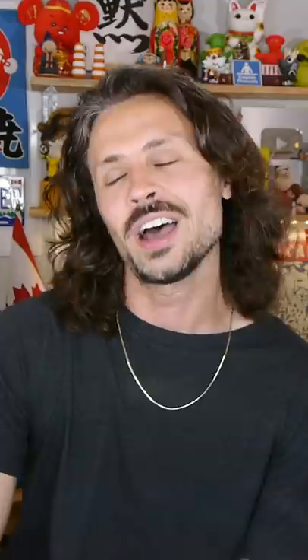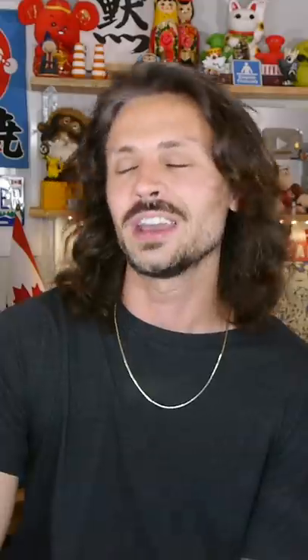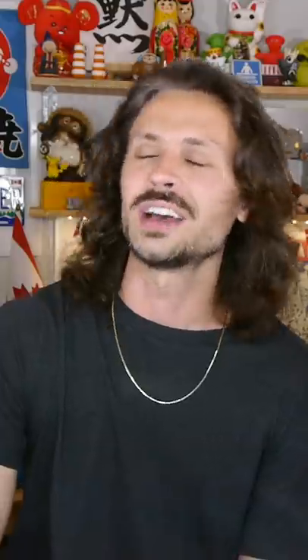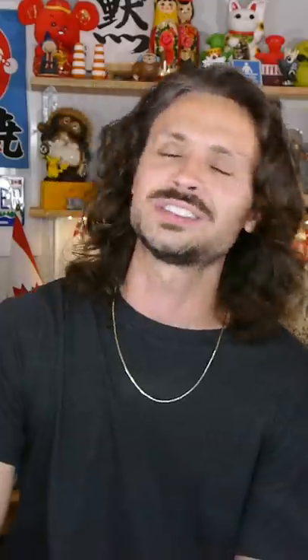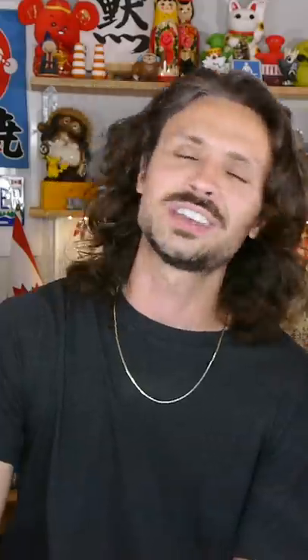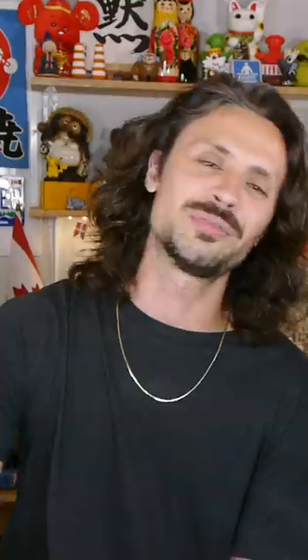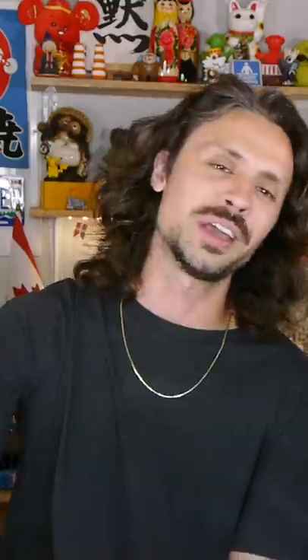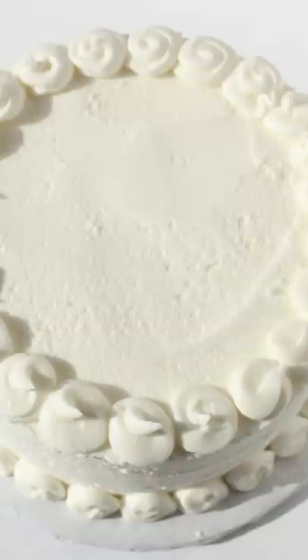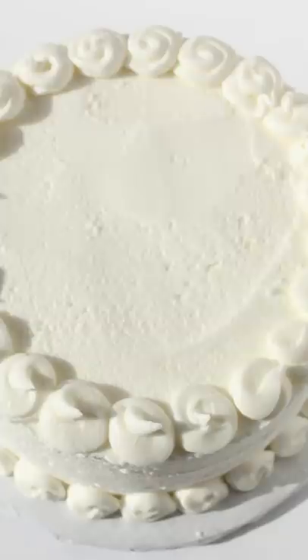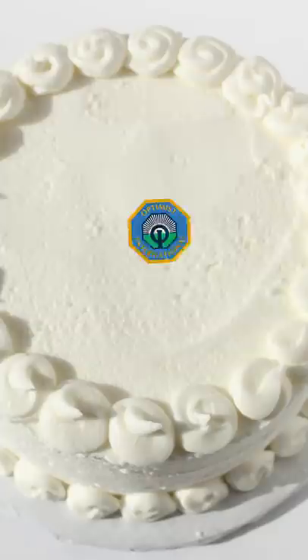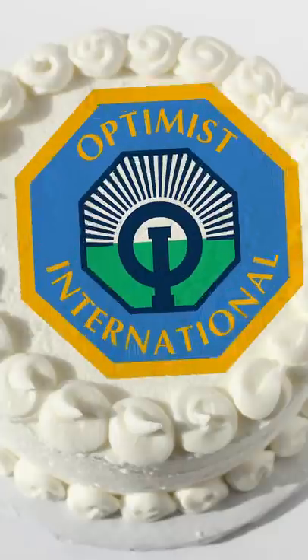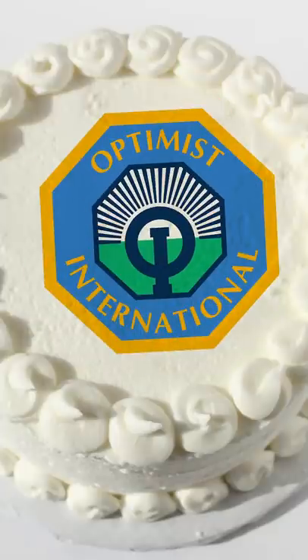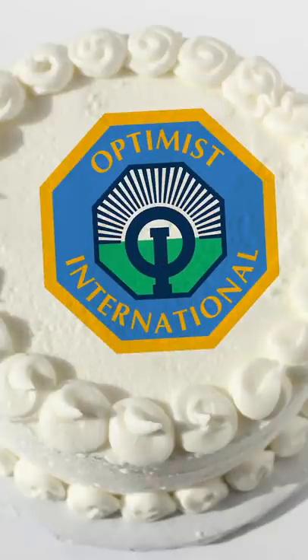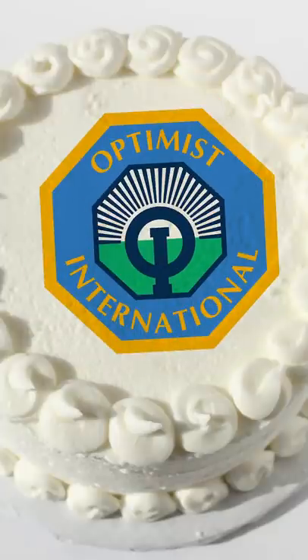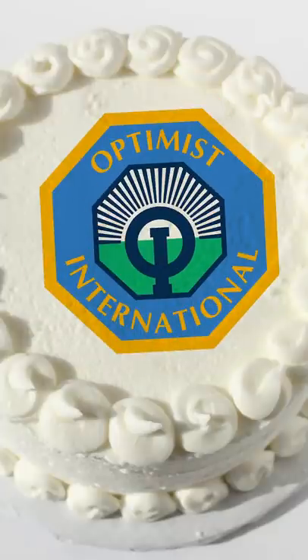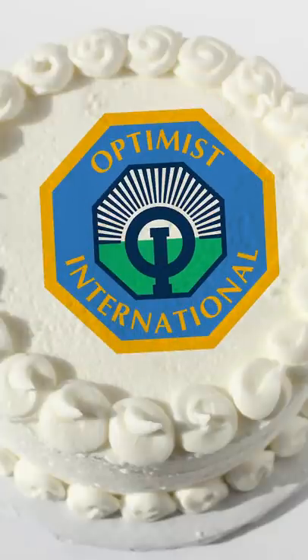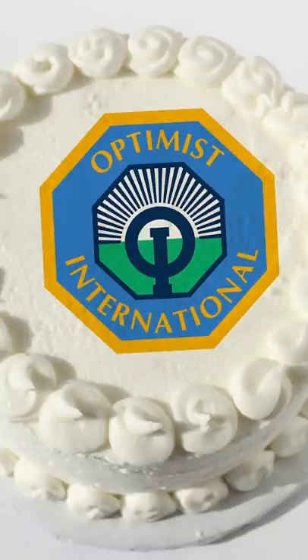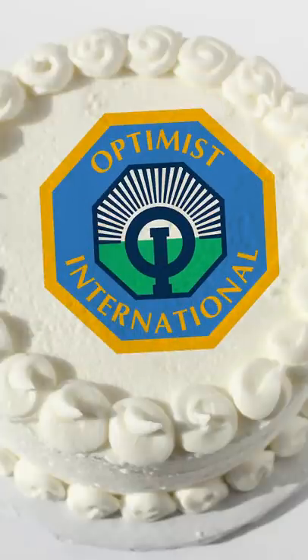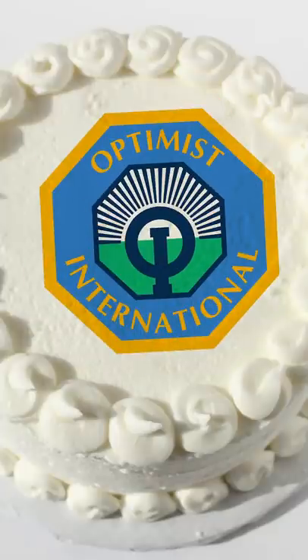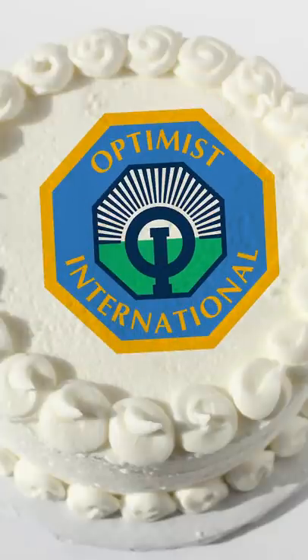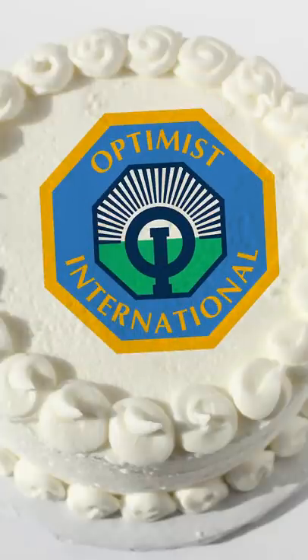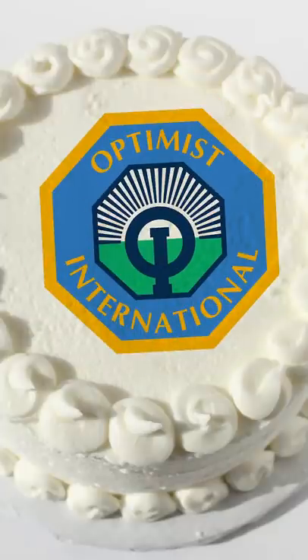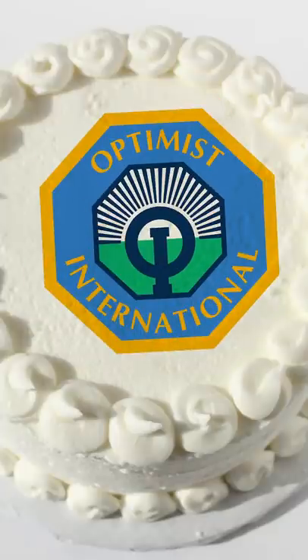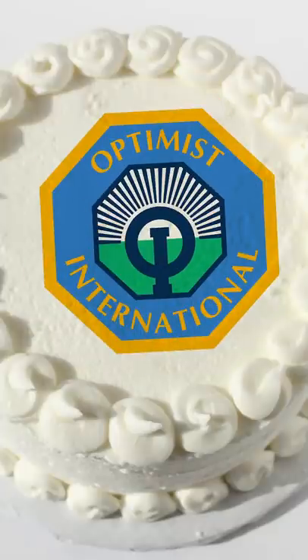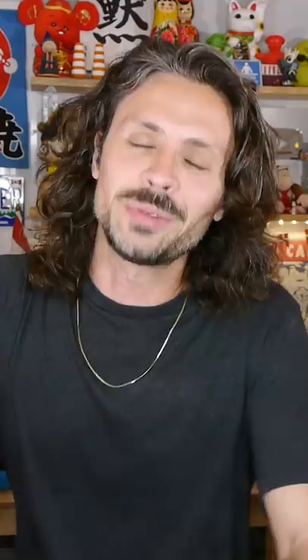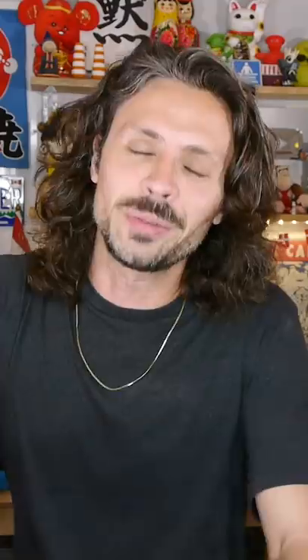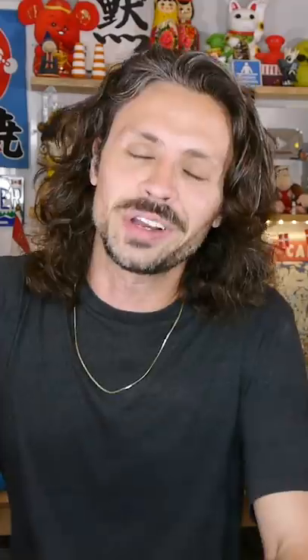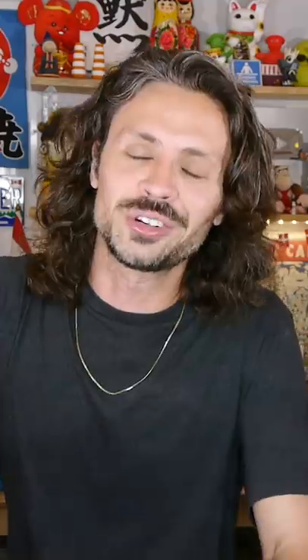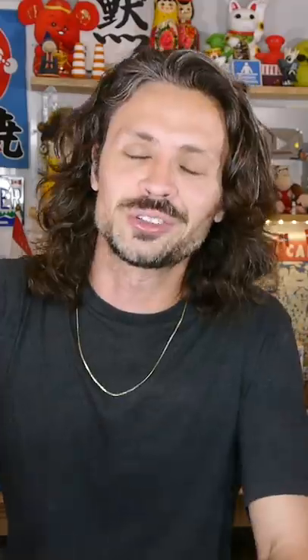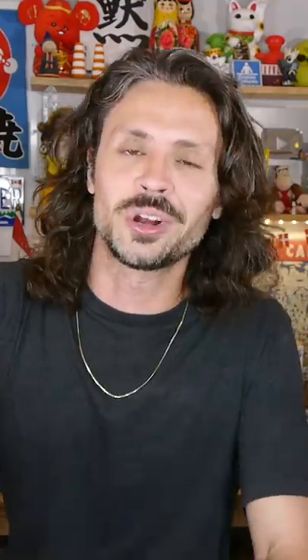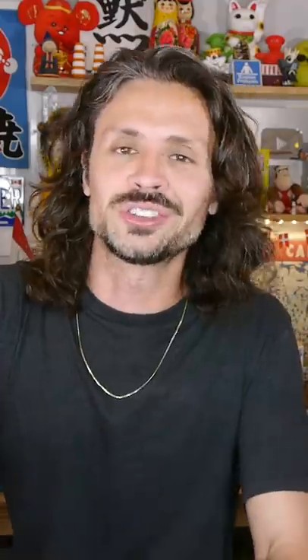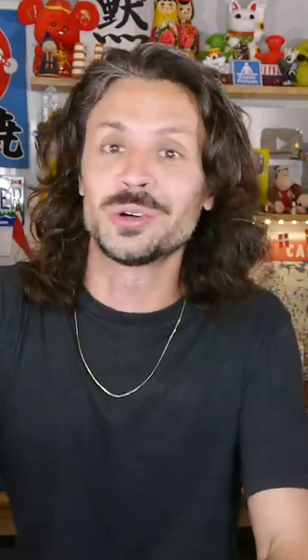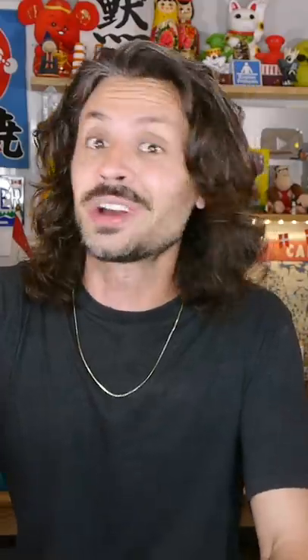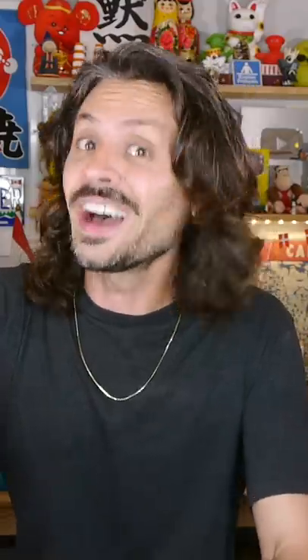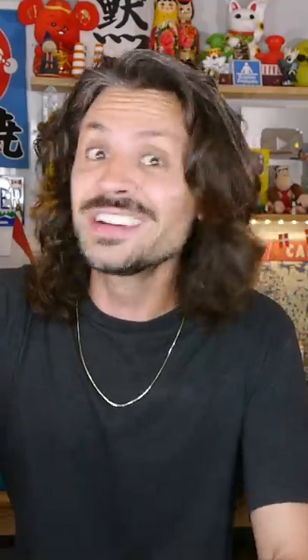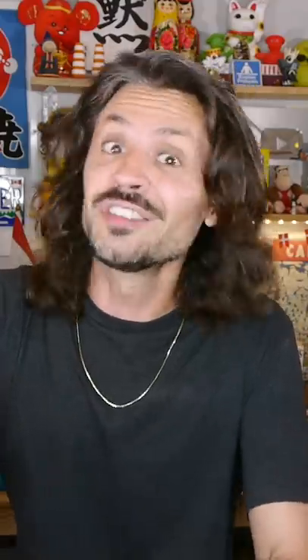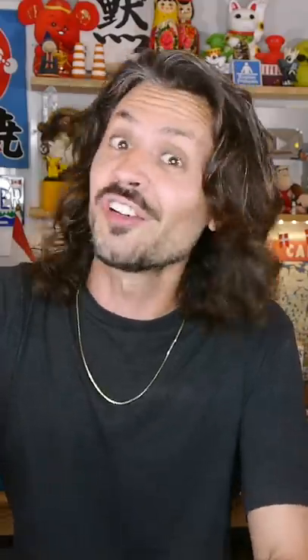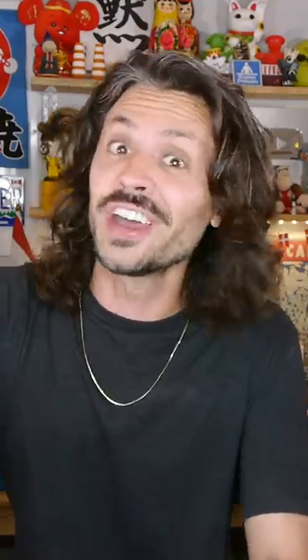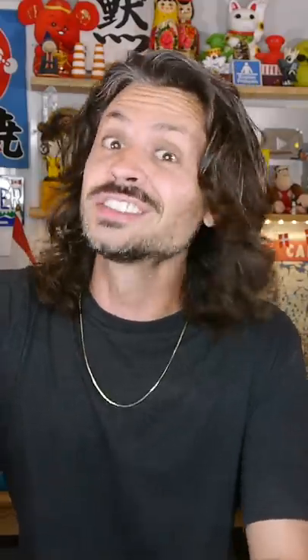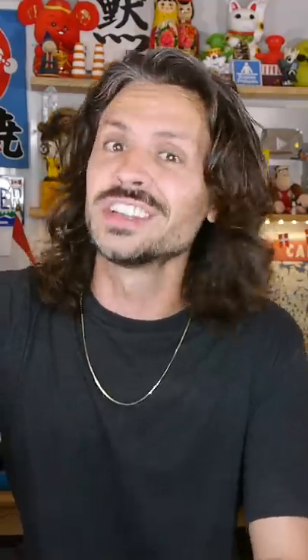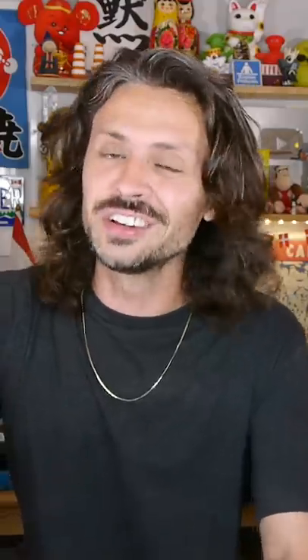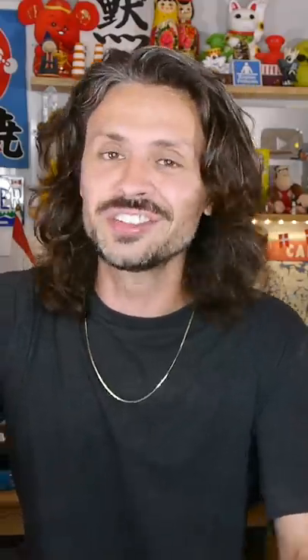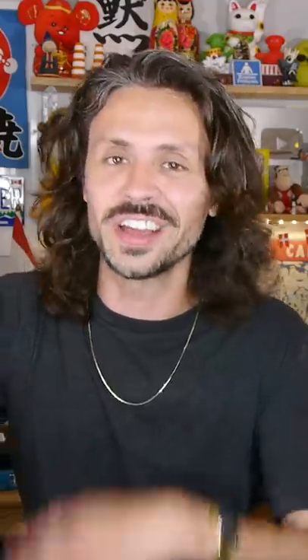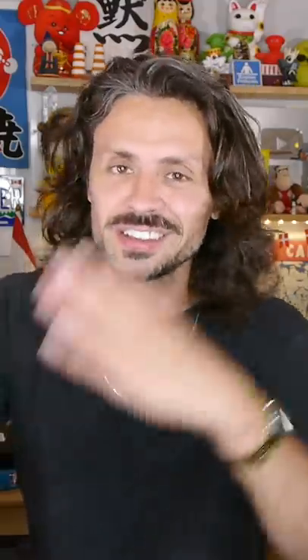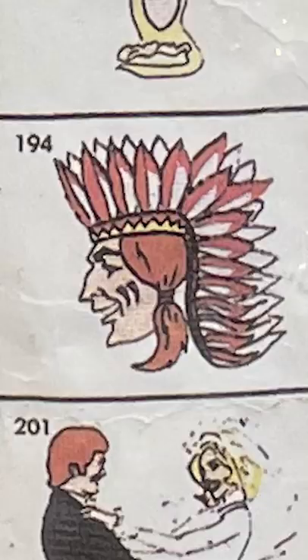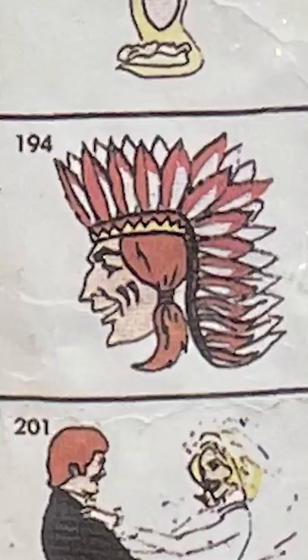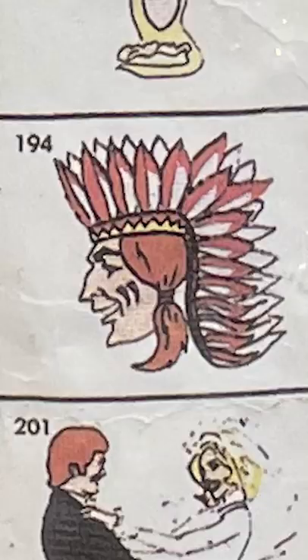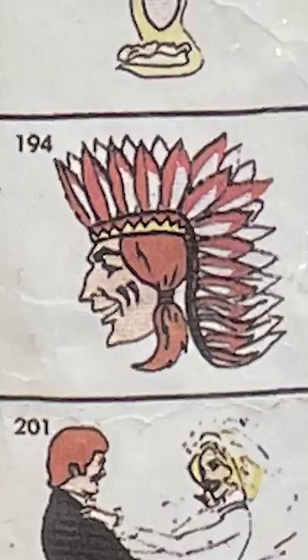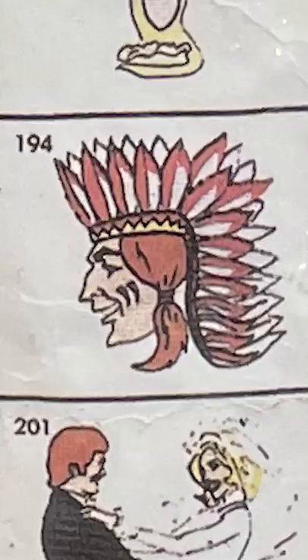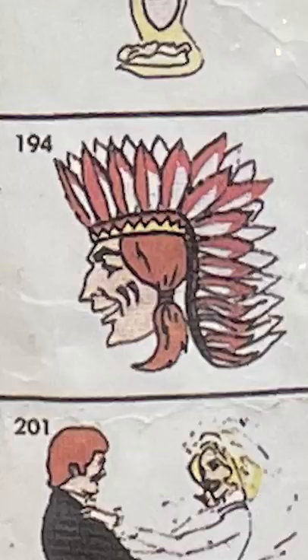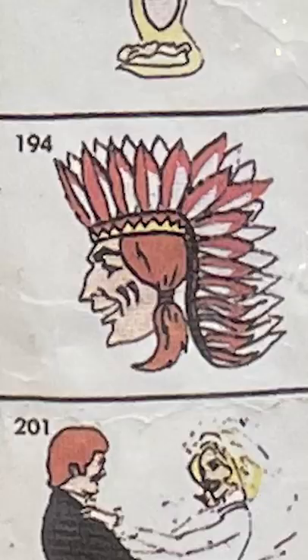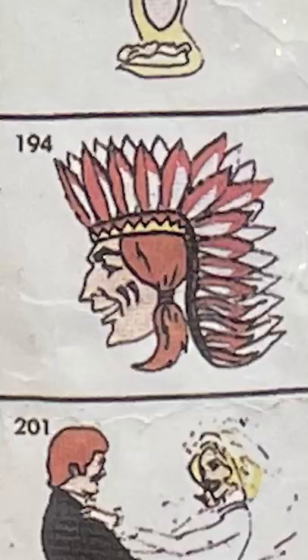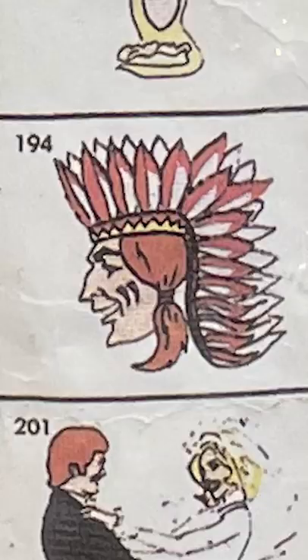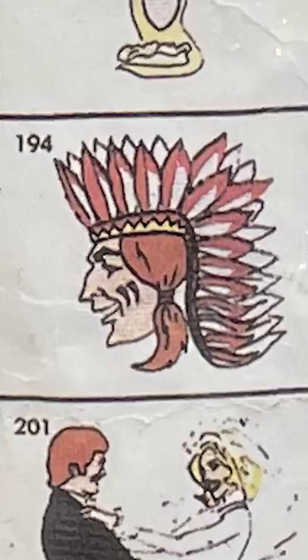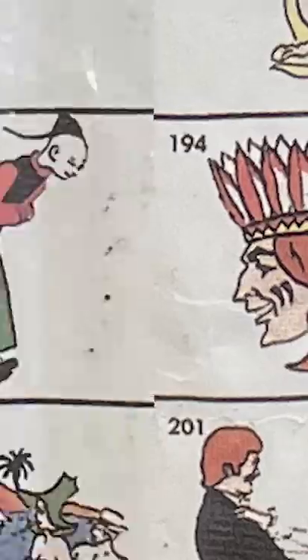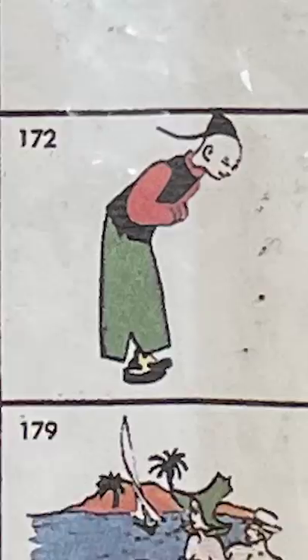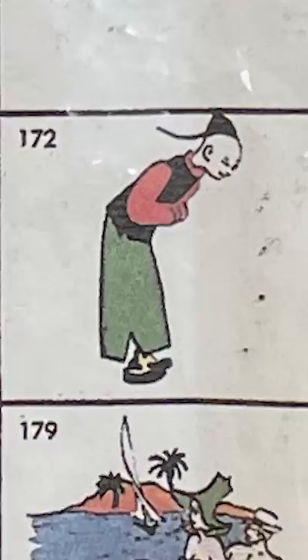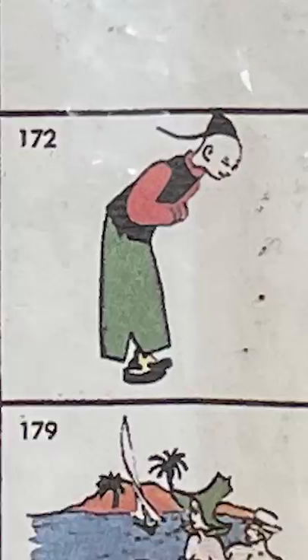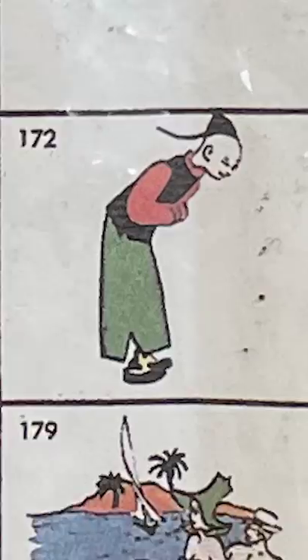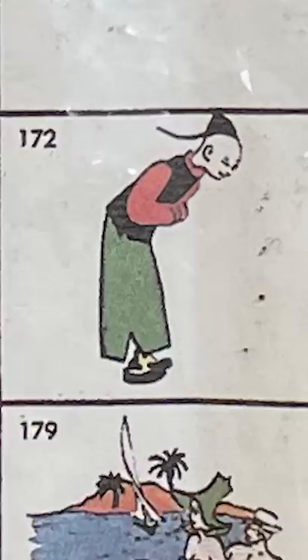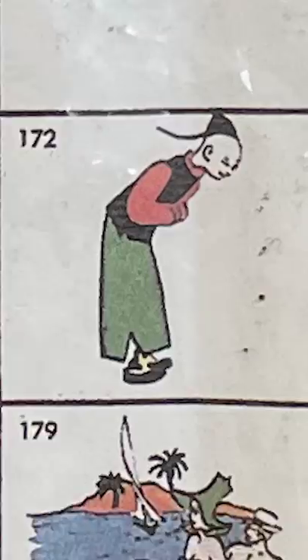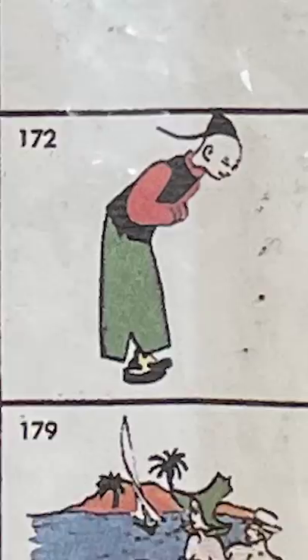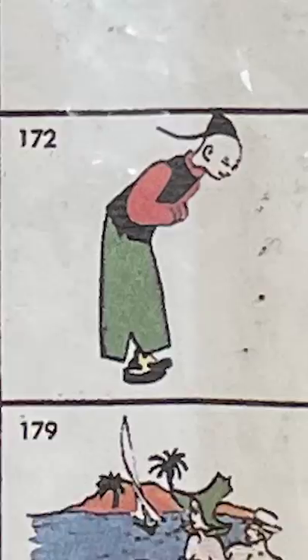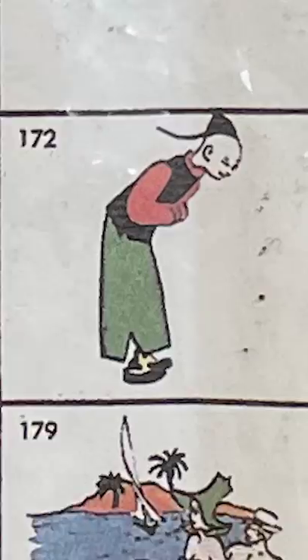Ah yes, give me an Optimist International cake. Some of the pictures were also kind of offensive, like this Indian chief or this Chinese man.